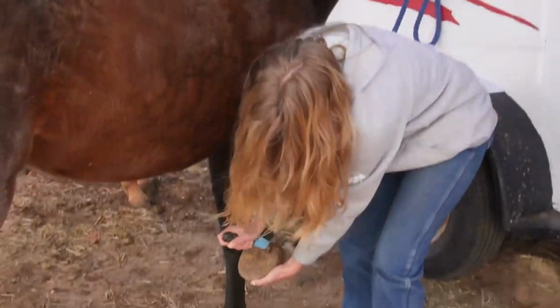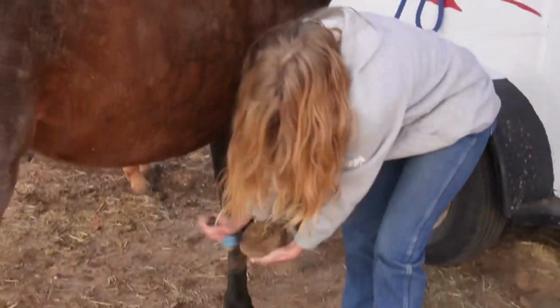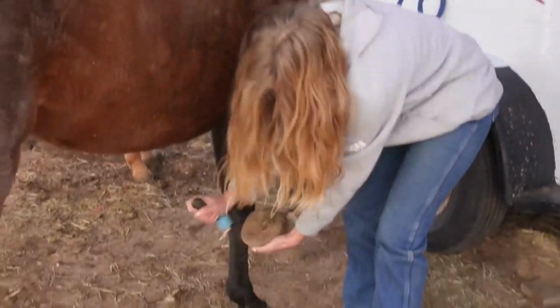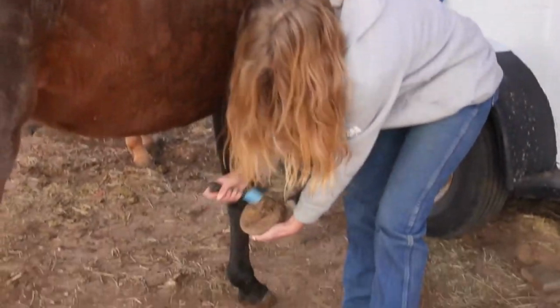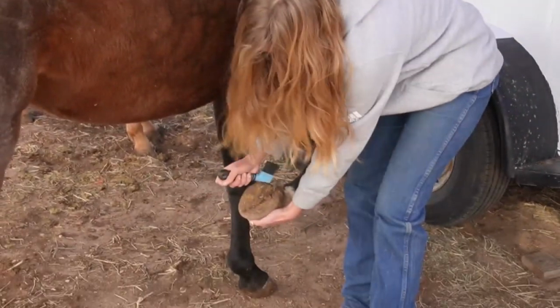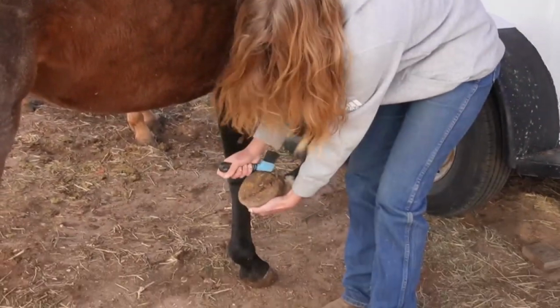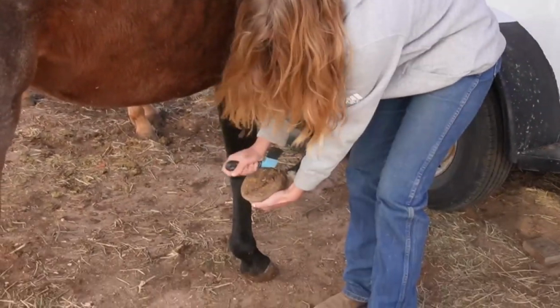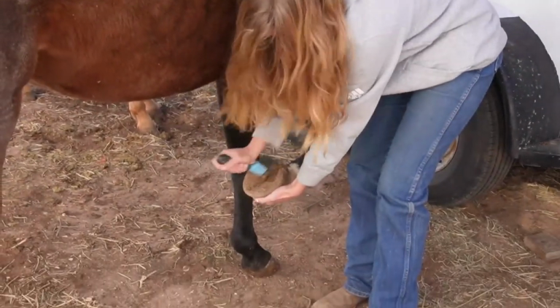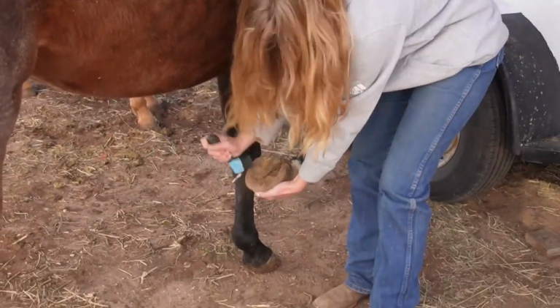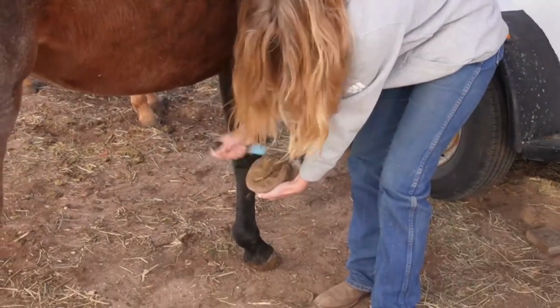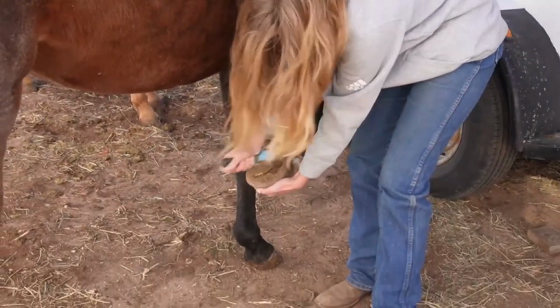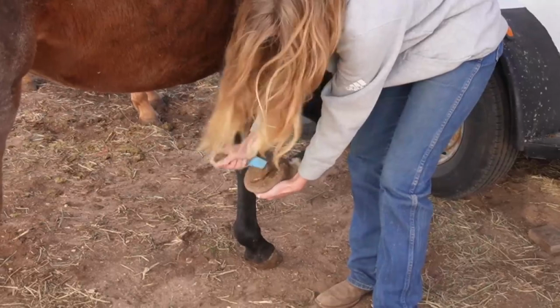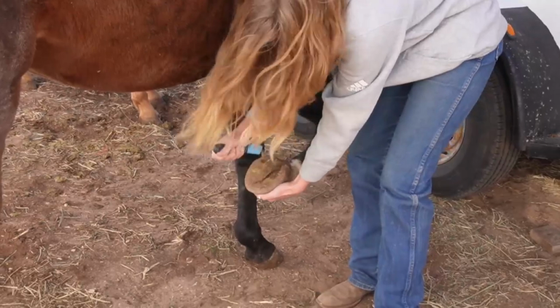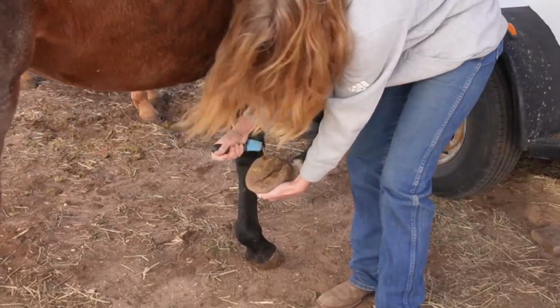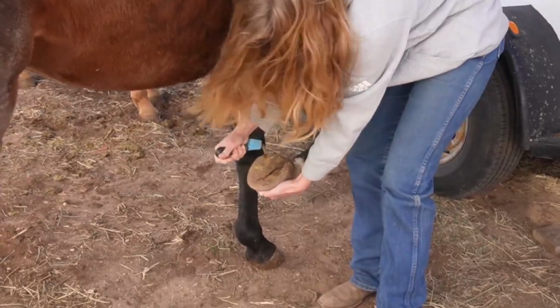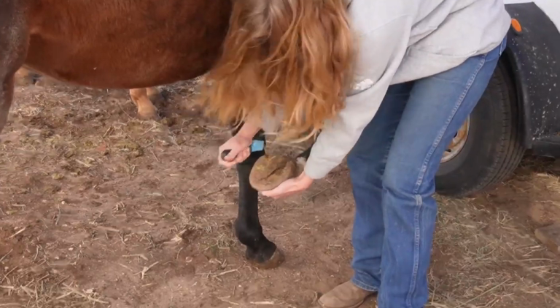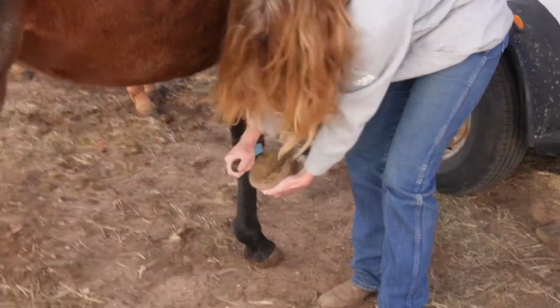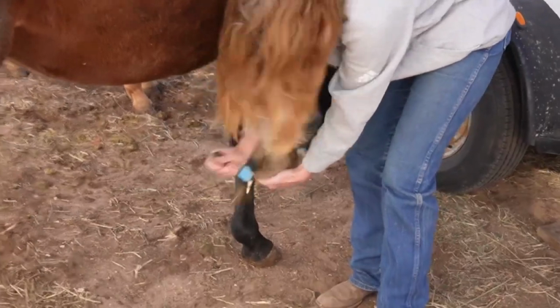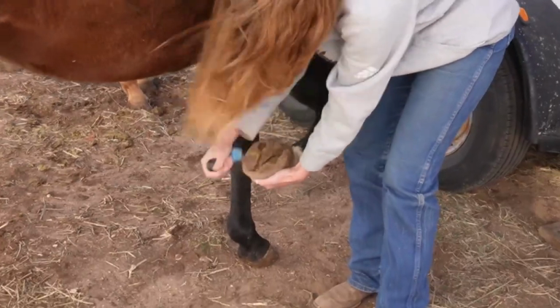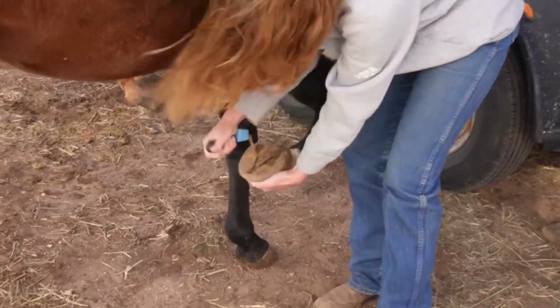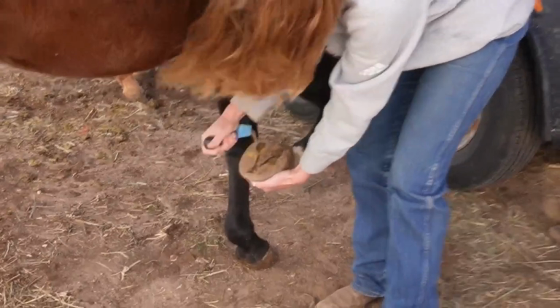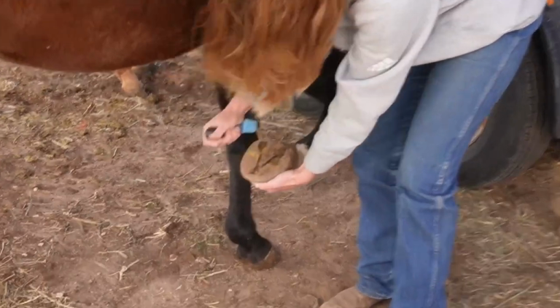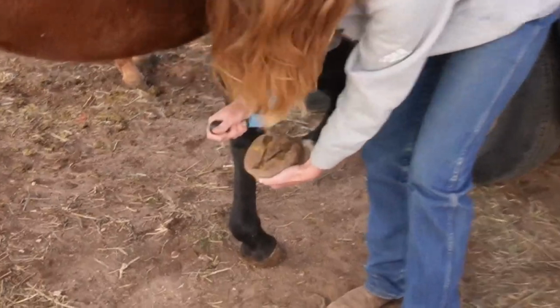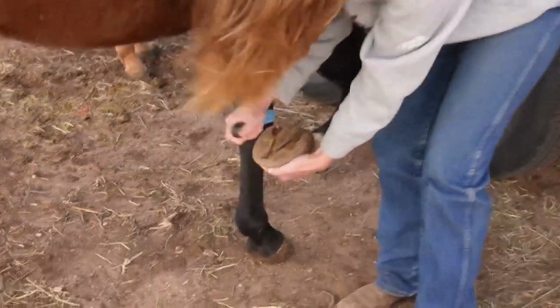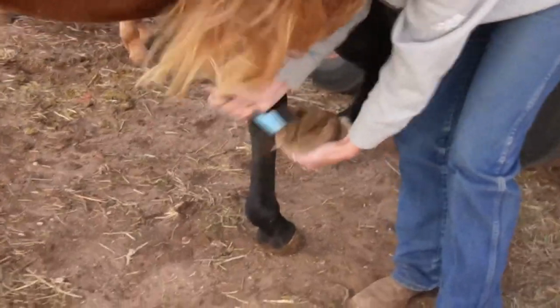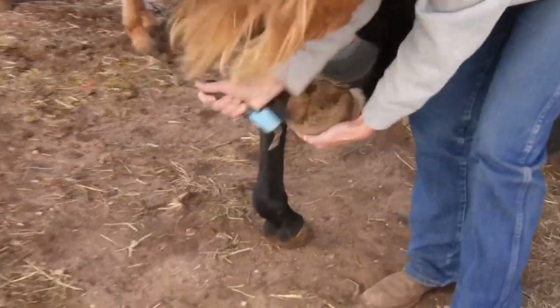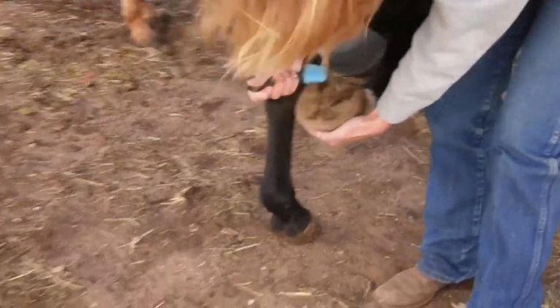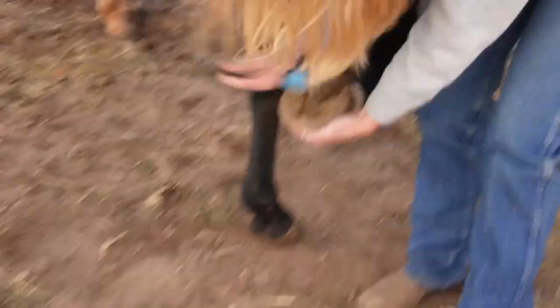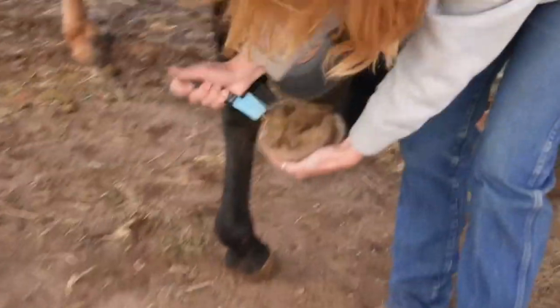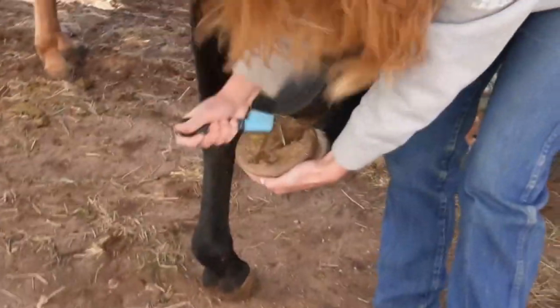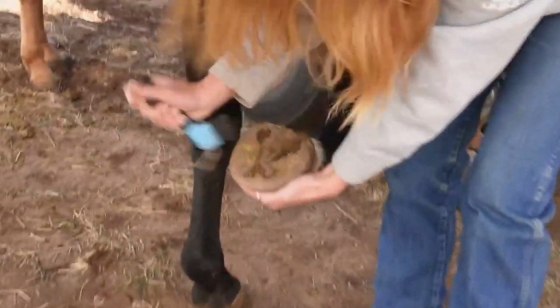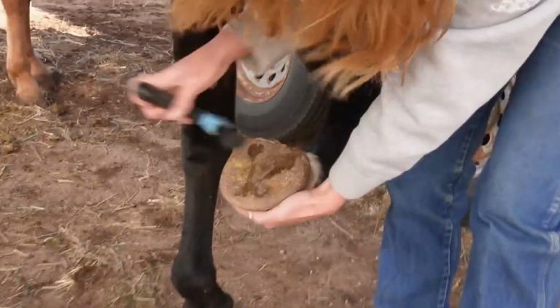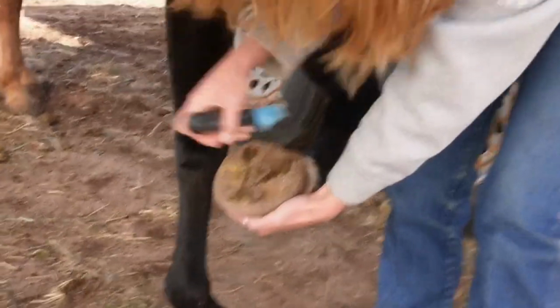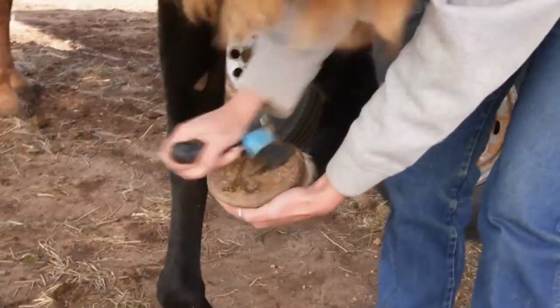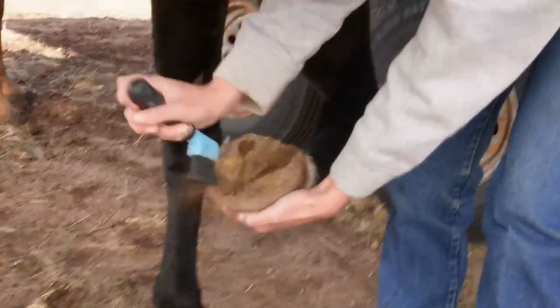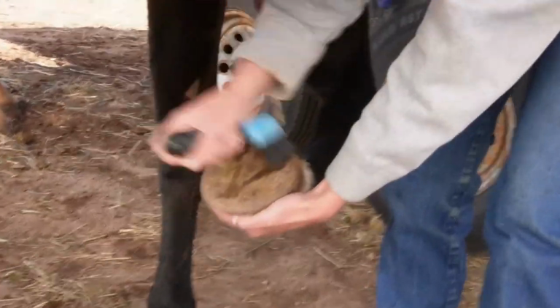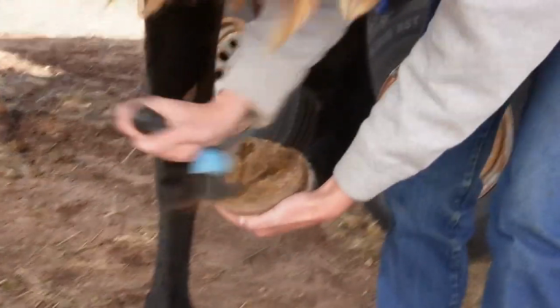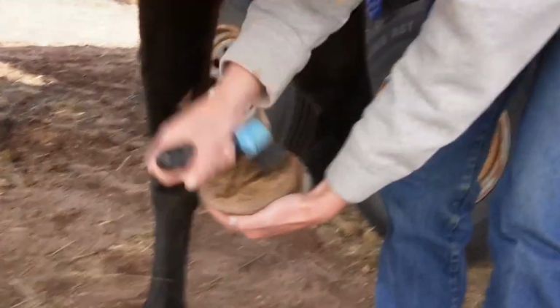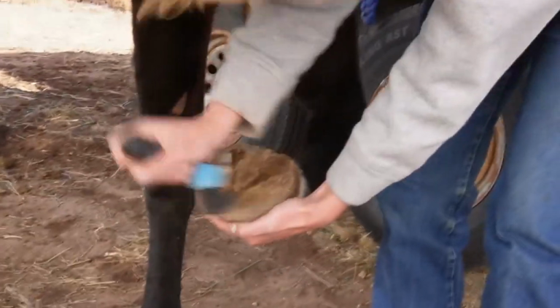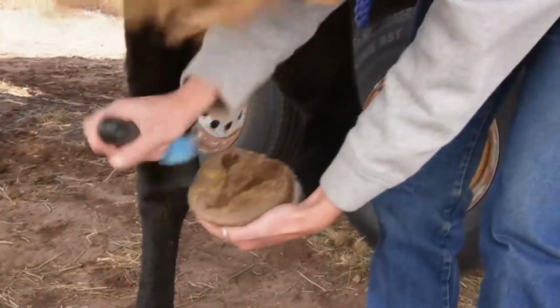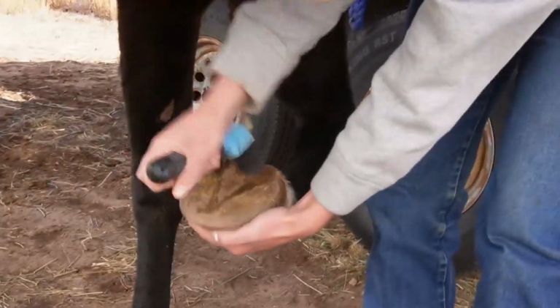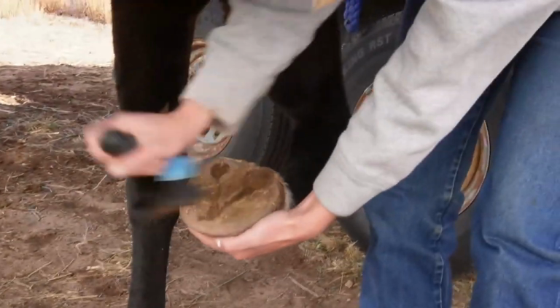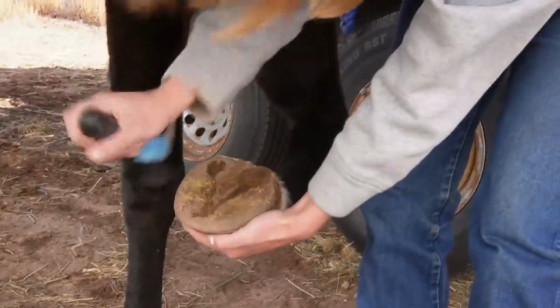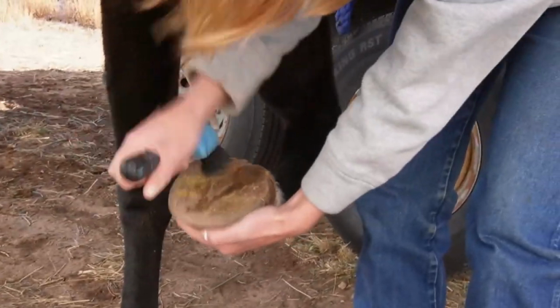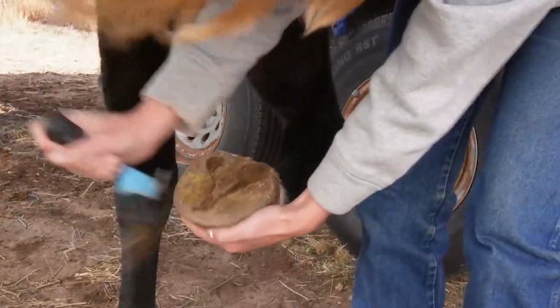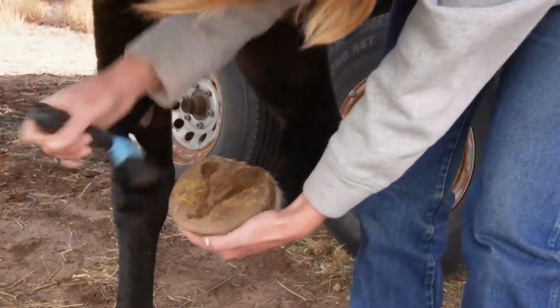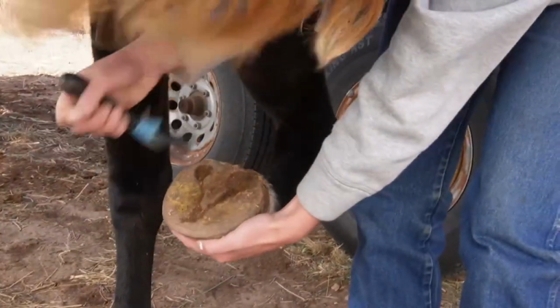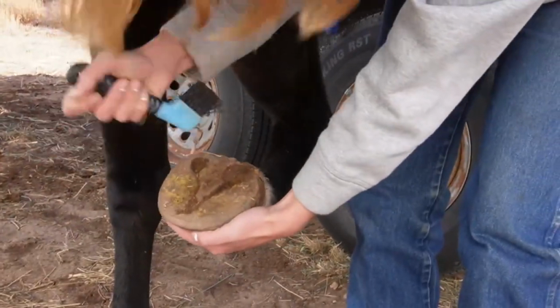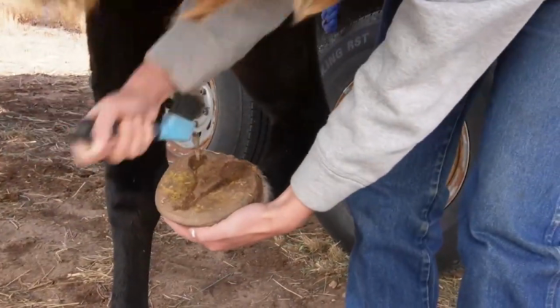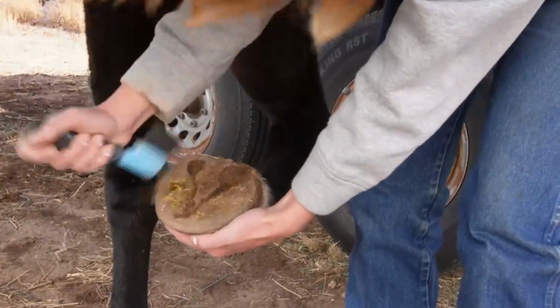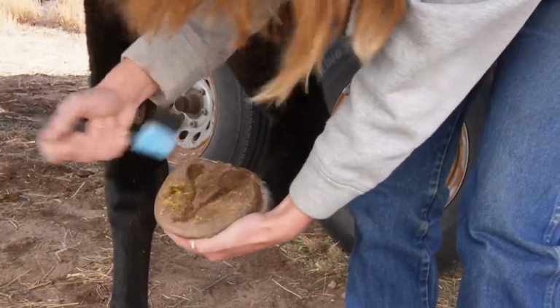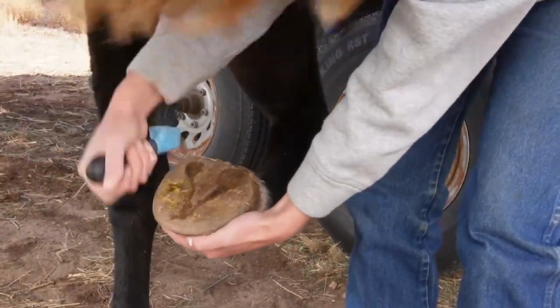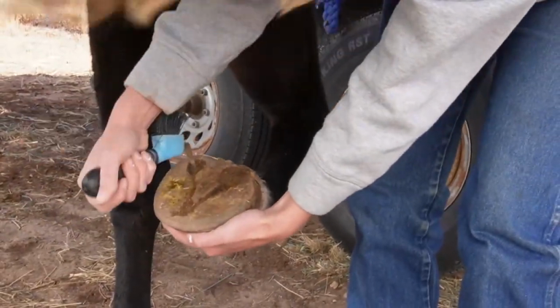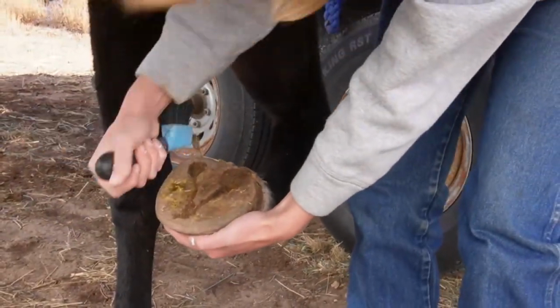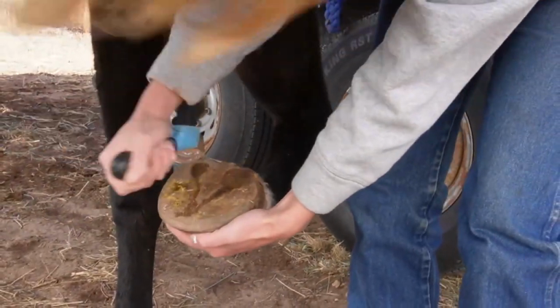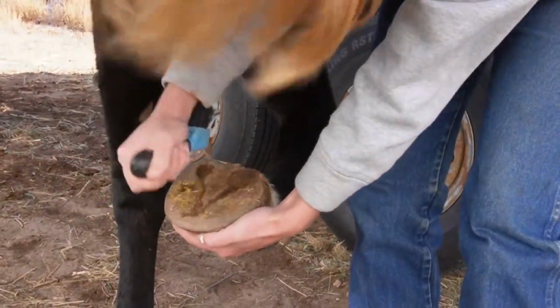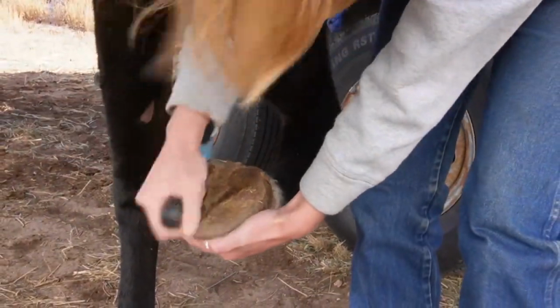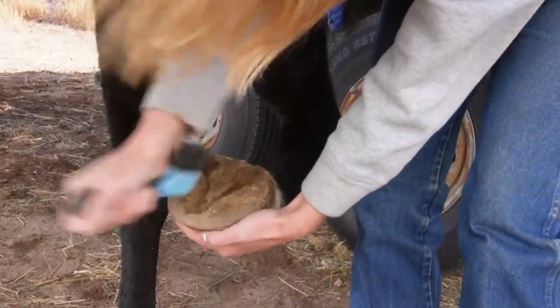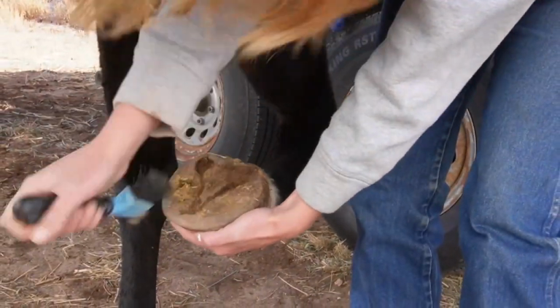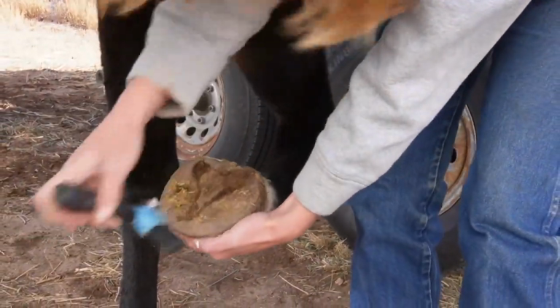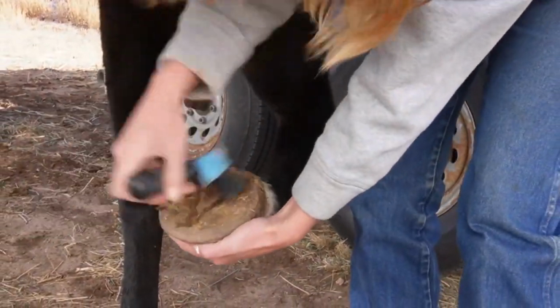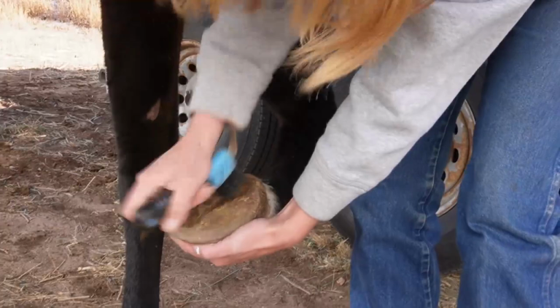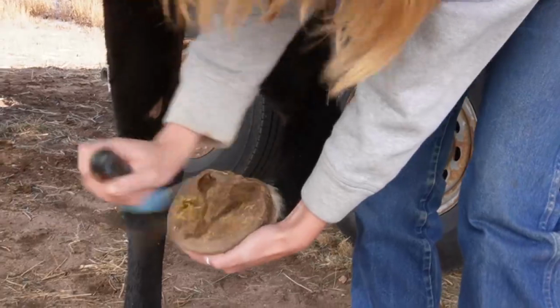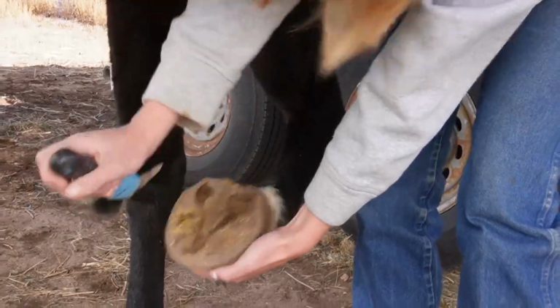Next is the hooves, in which you use a hook pick to clean out all the dirt.